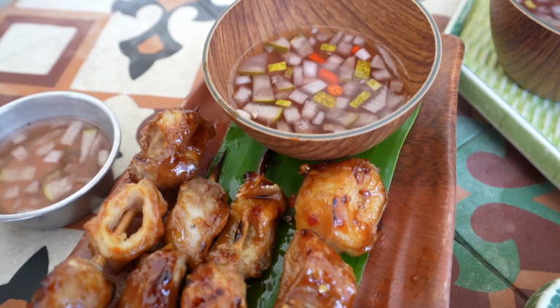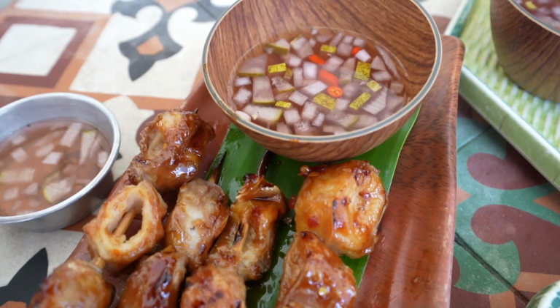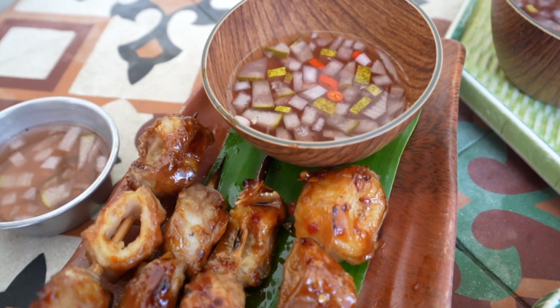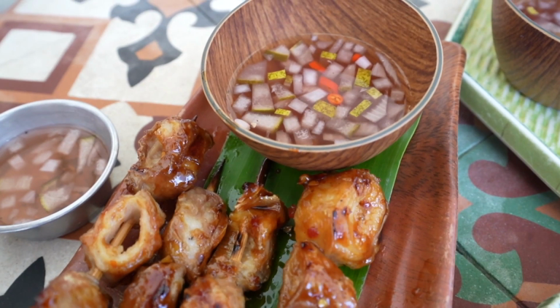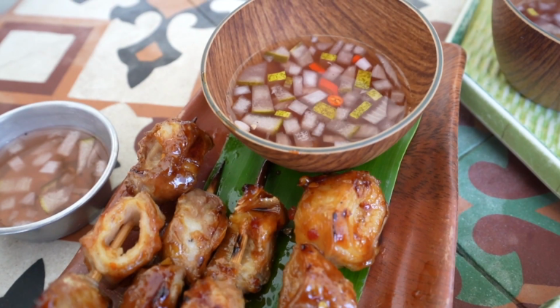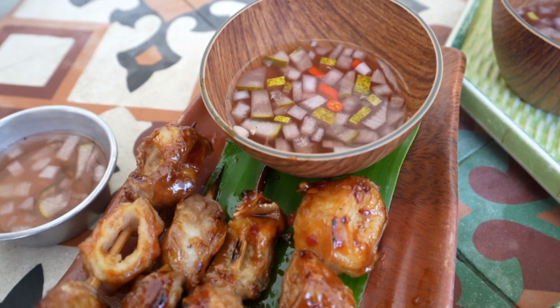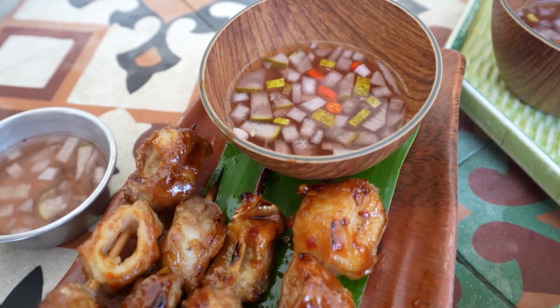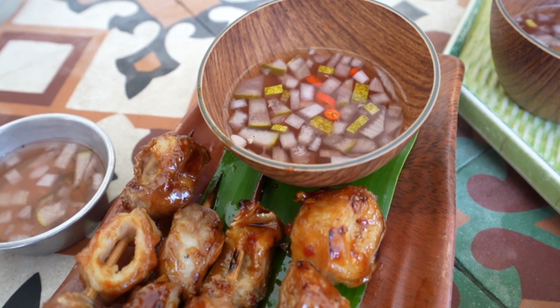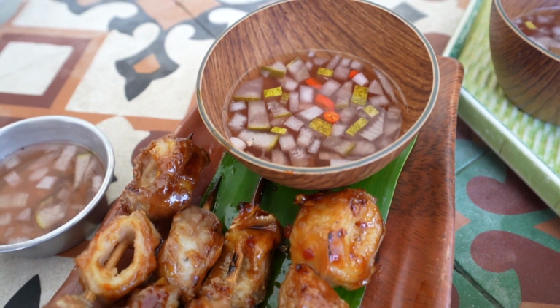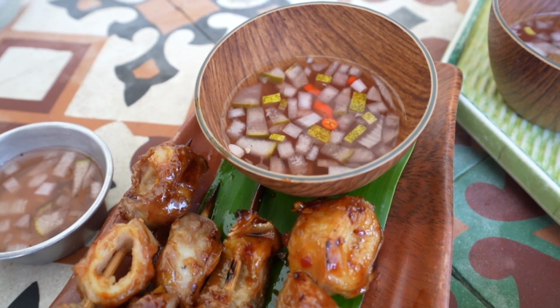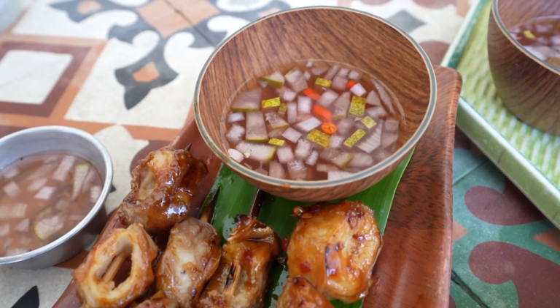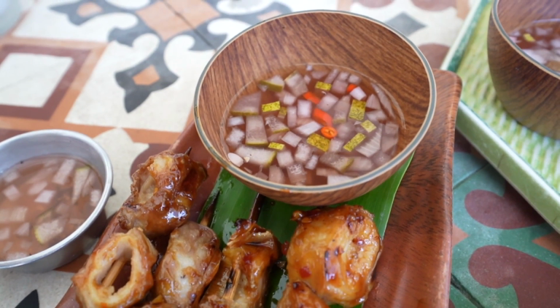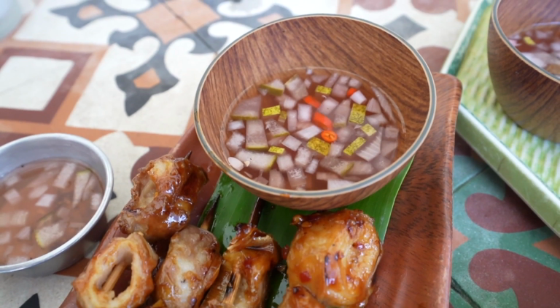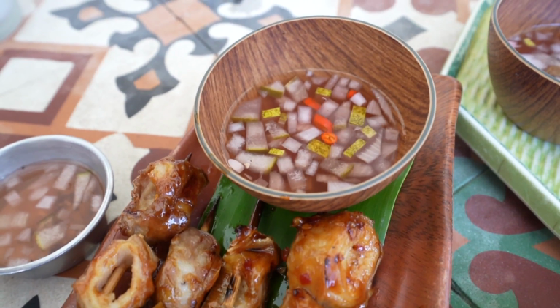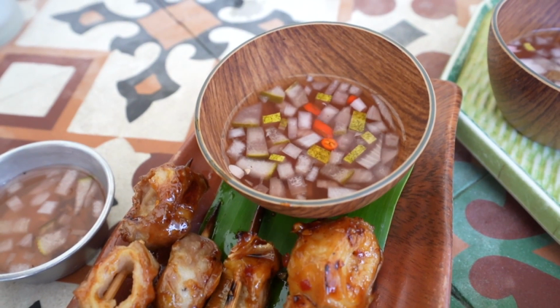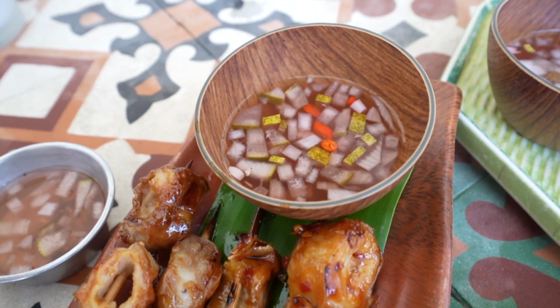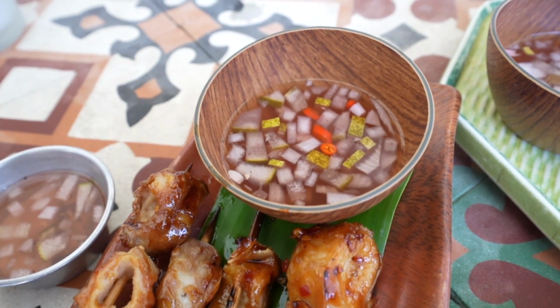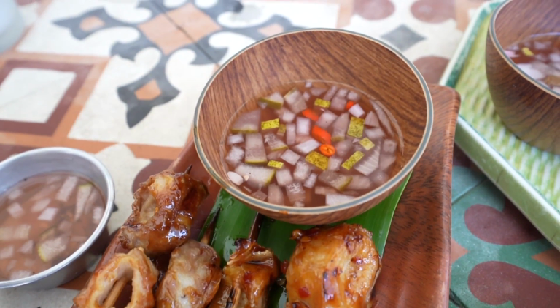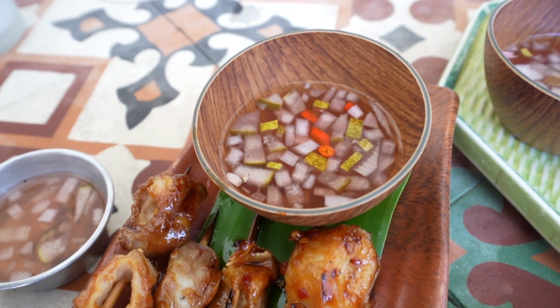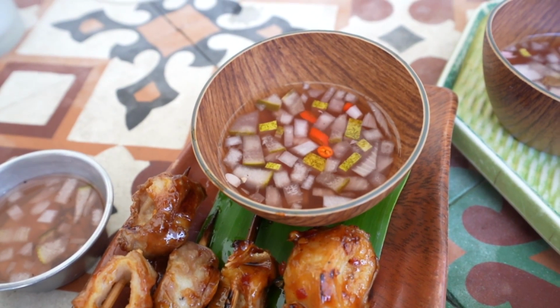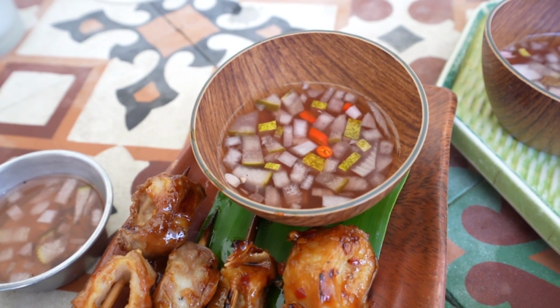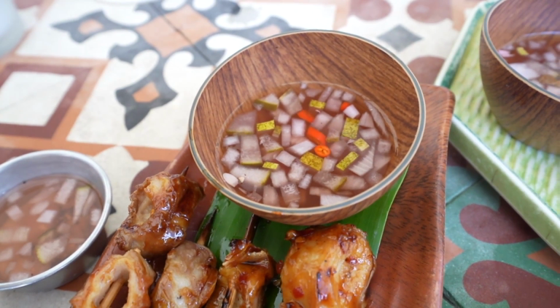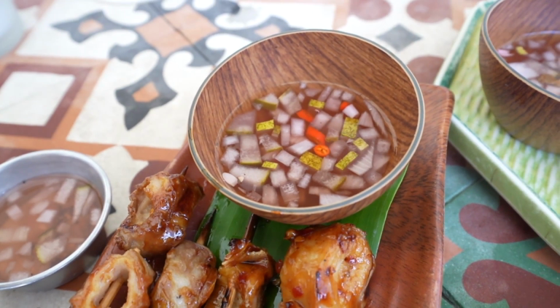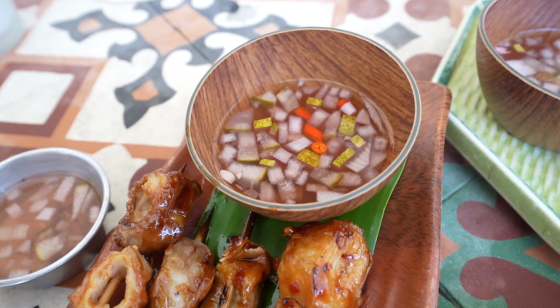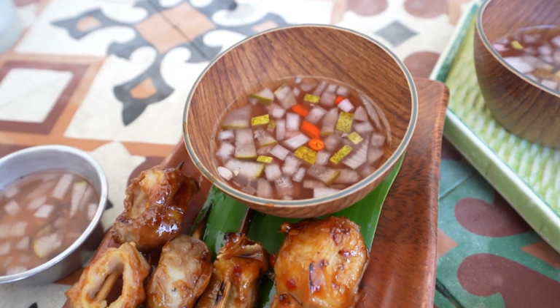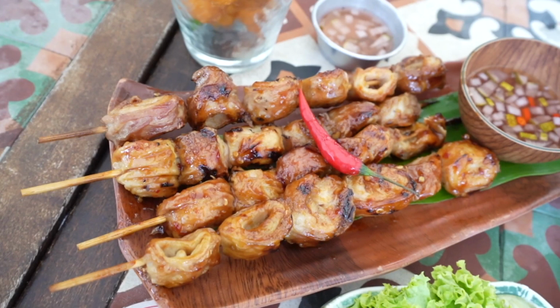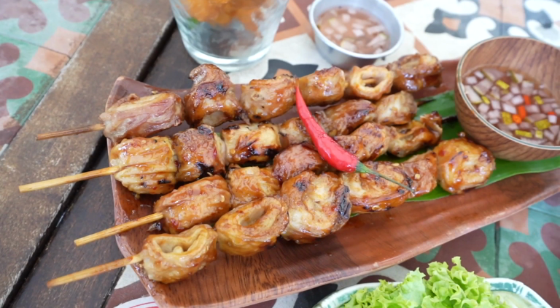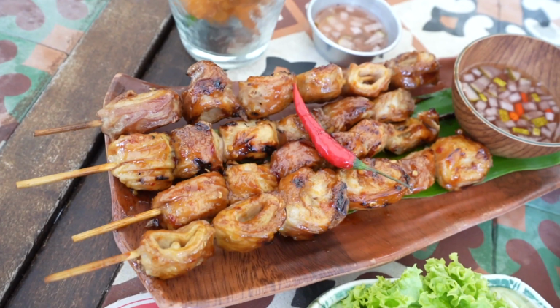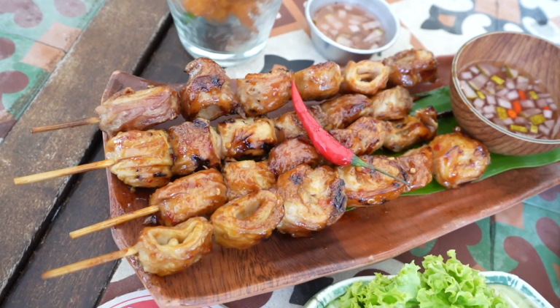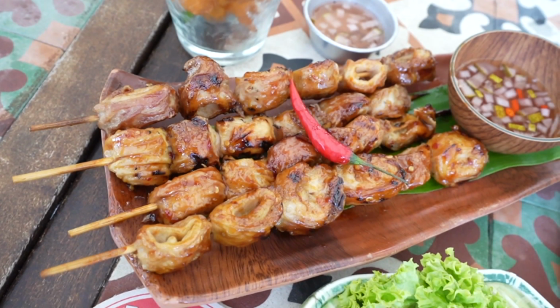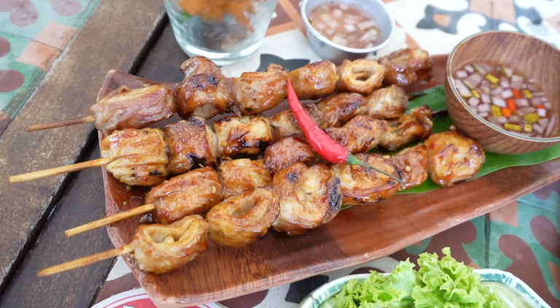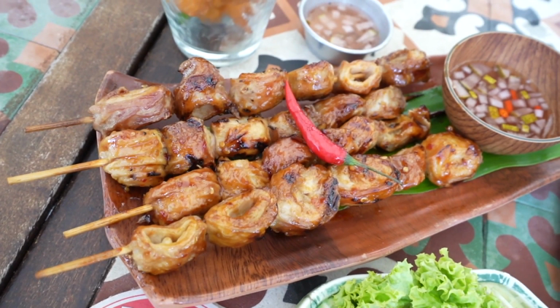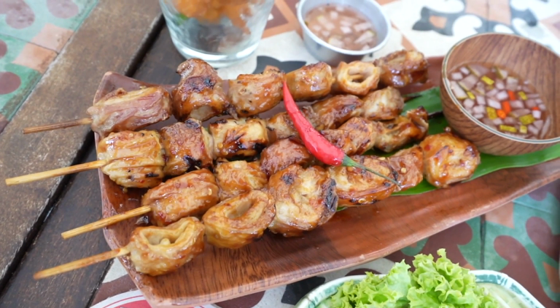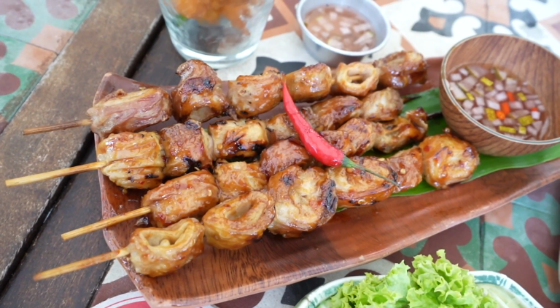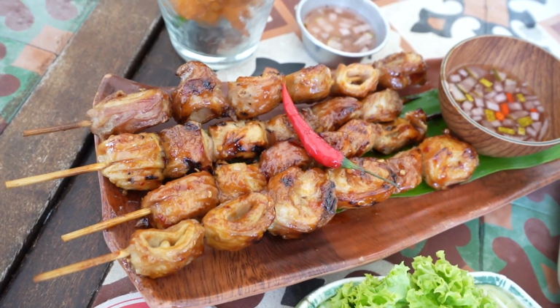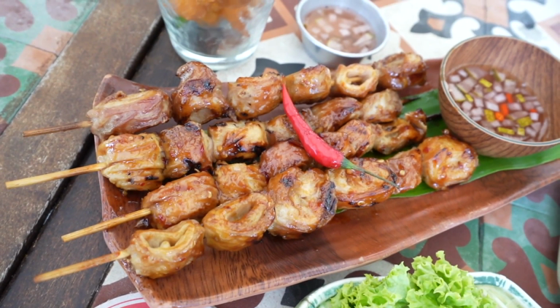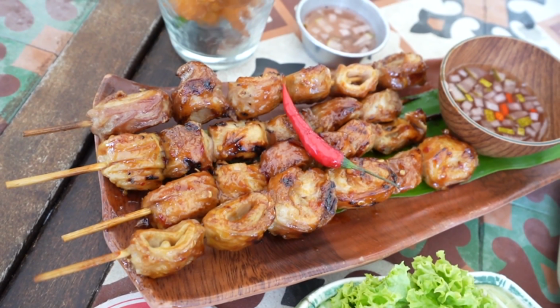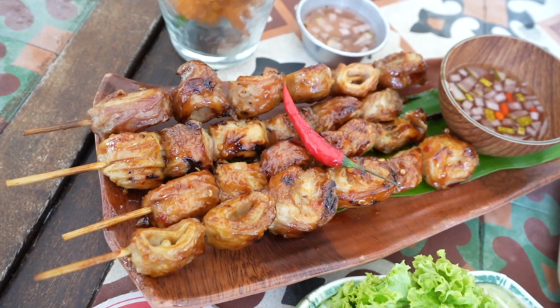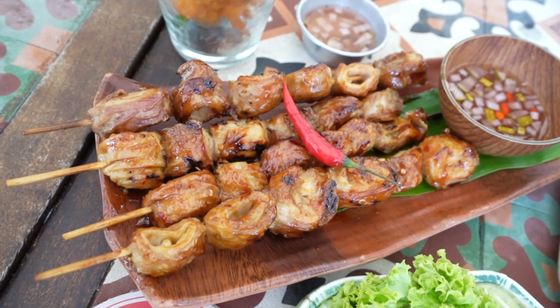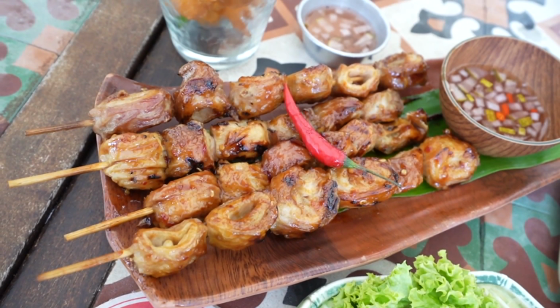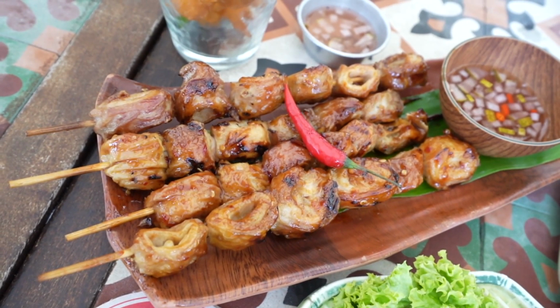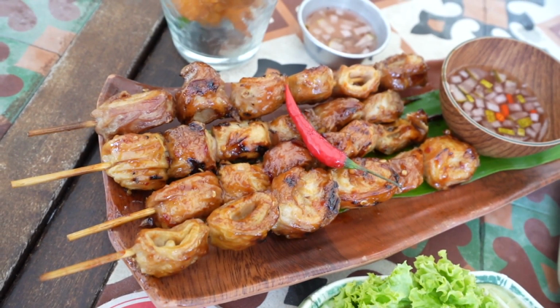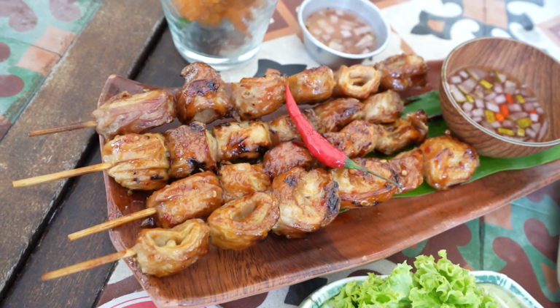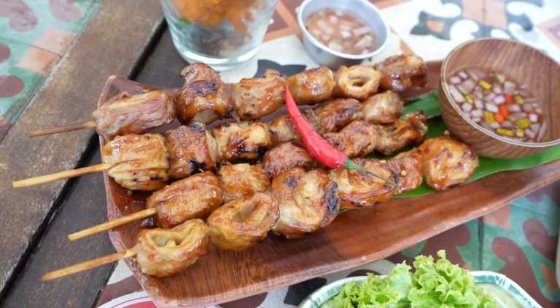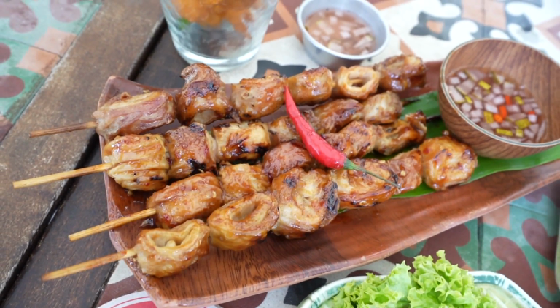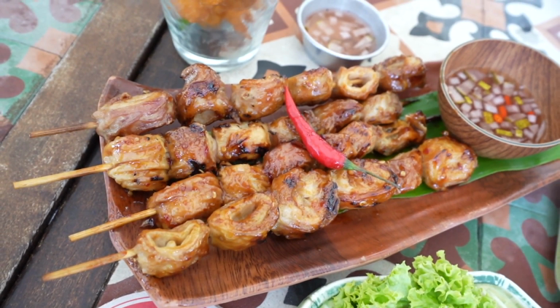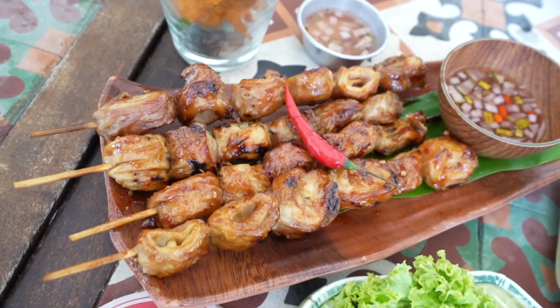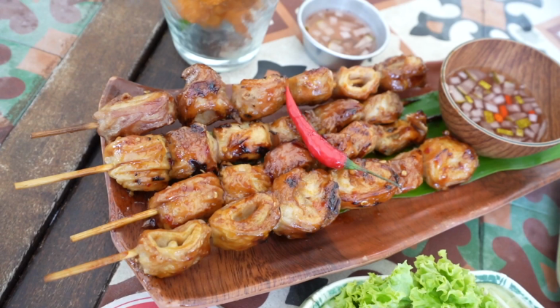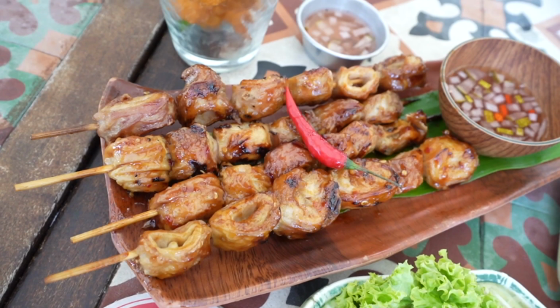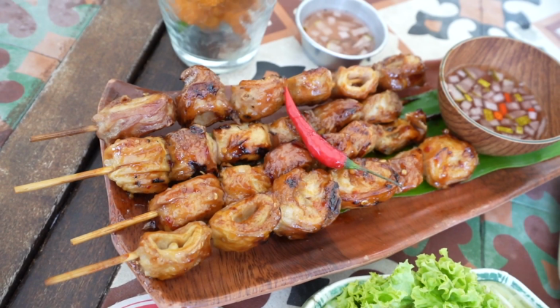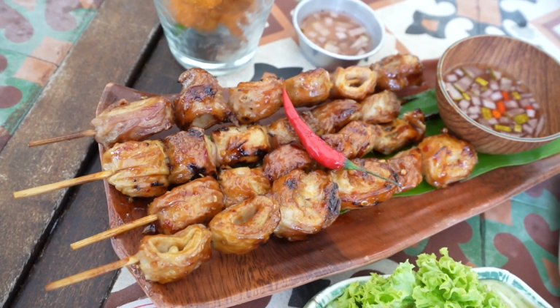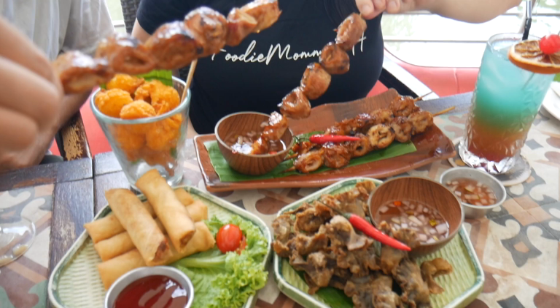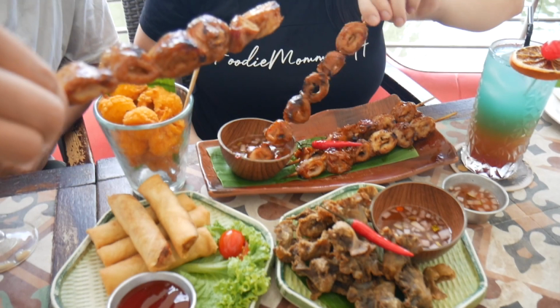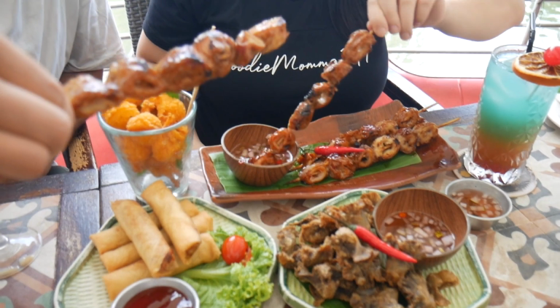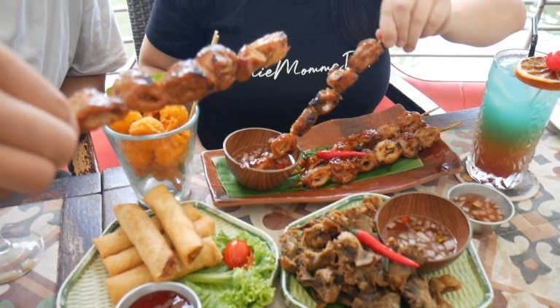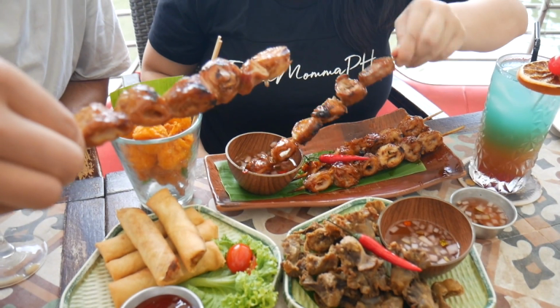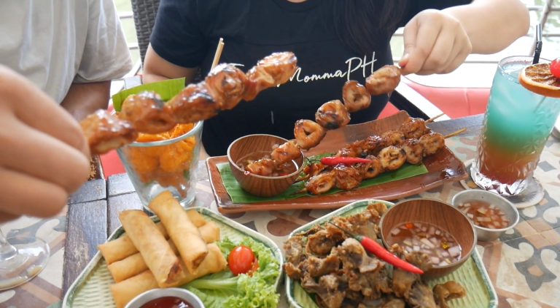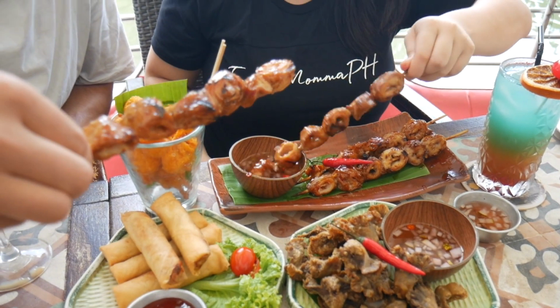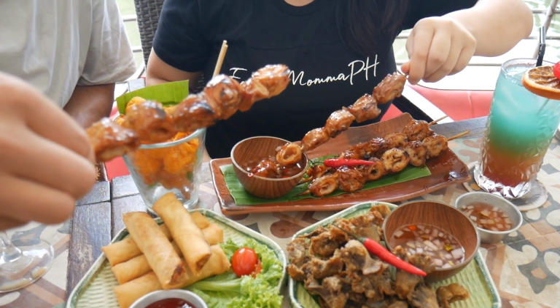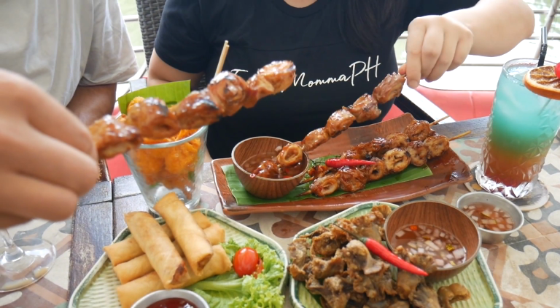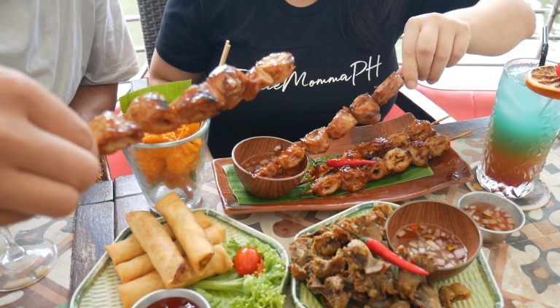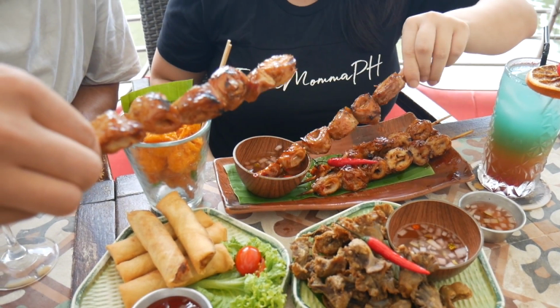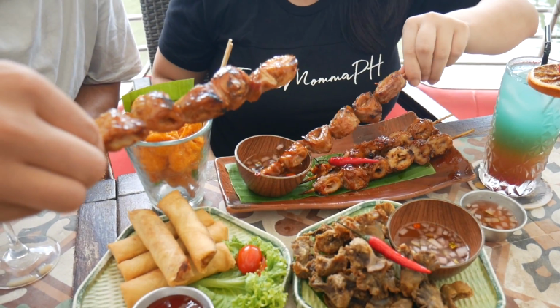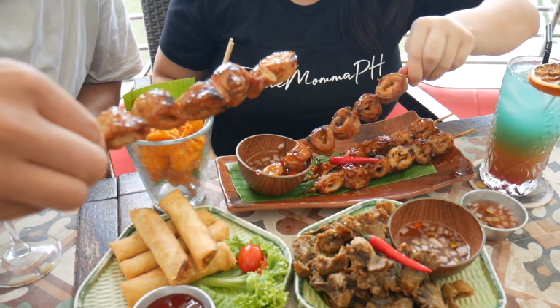There are onions and everything in there too — pork intestine. What do you call this one? Isaw baboy. Okay, I'm not going to try that.